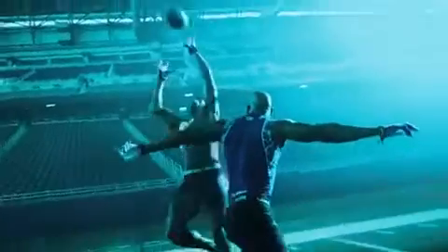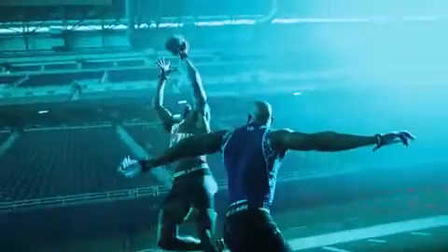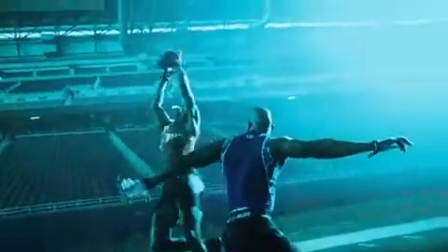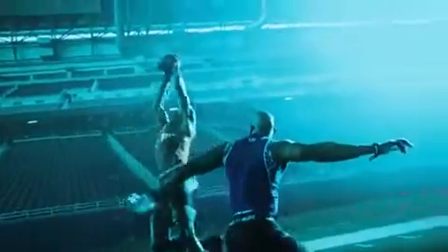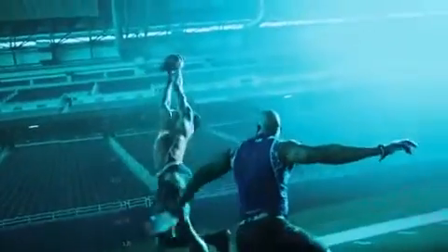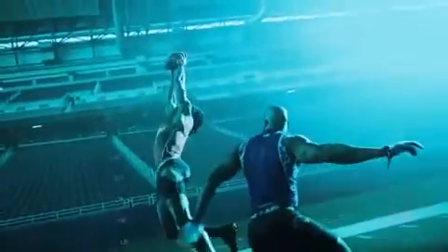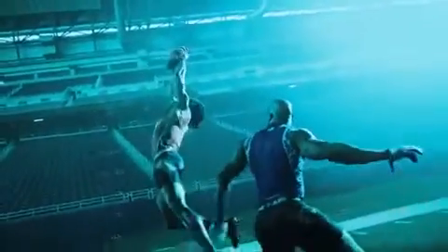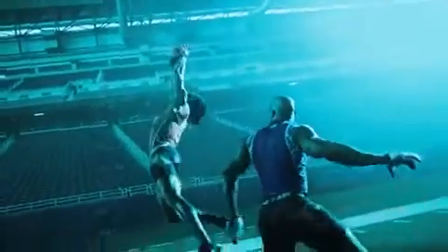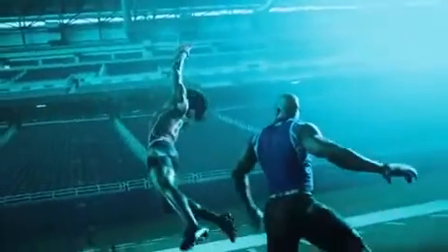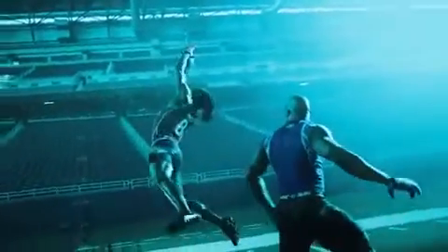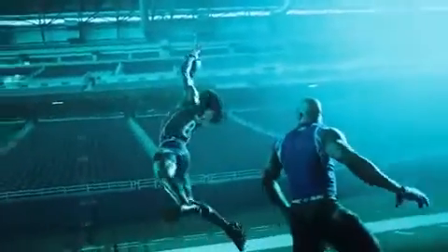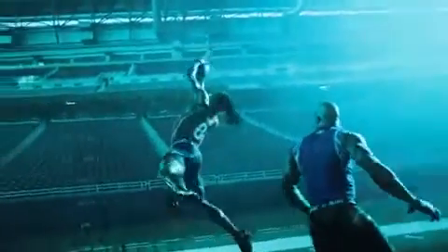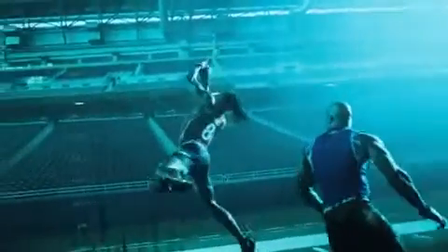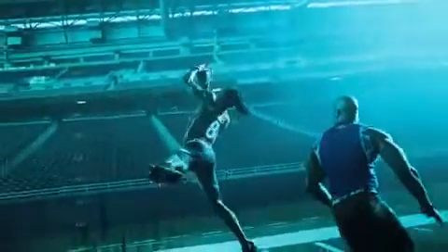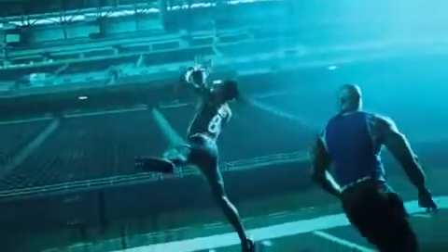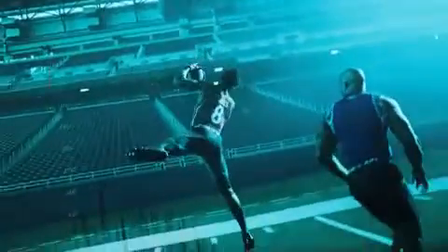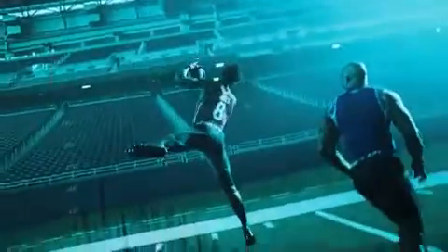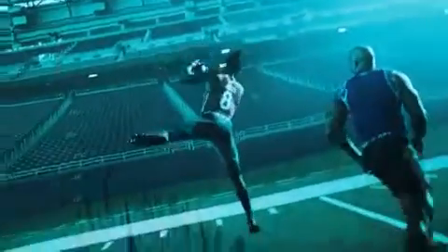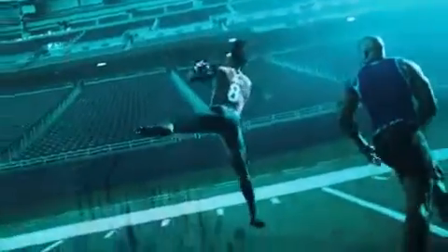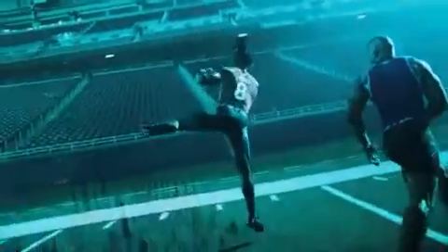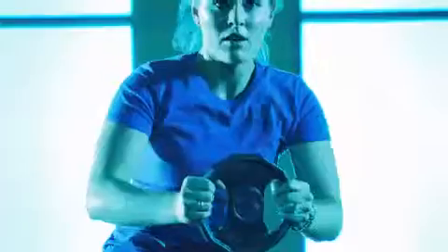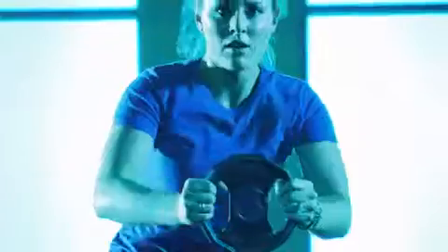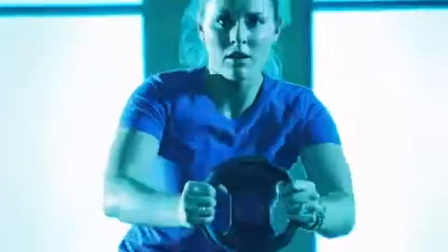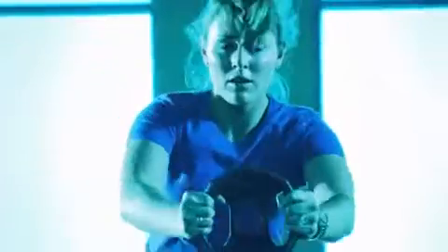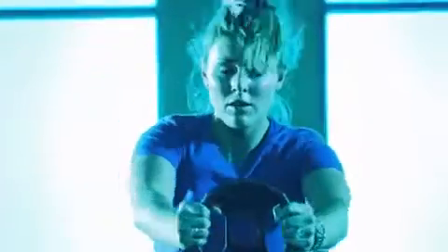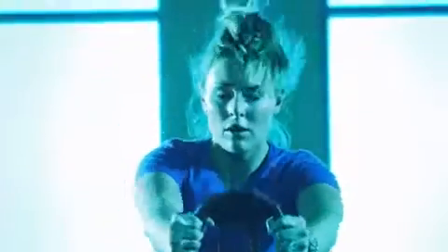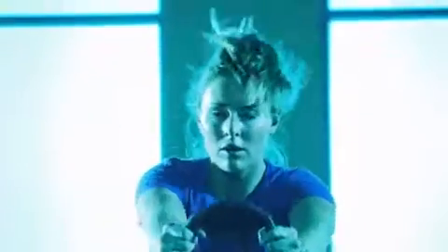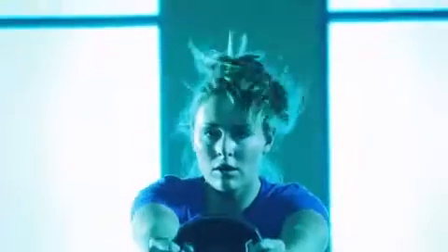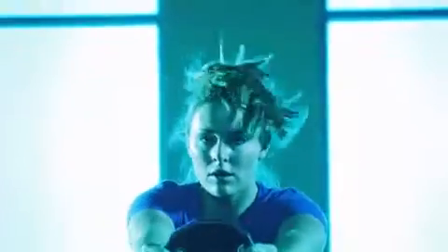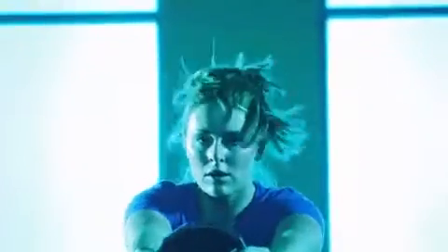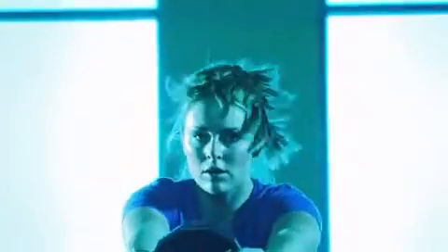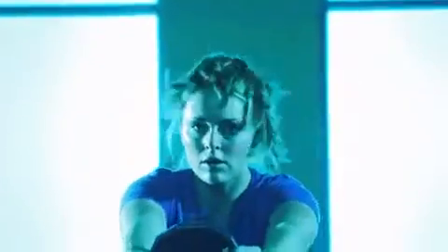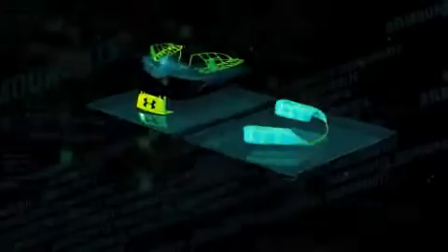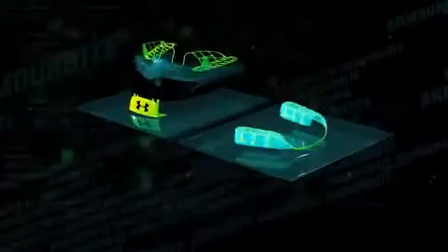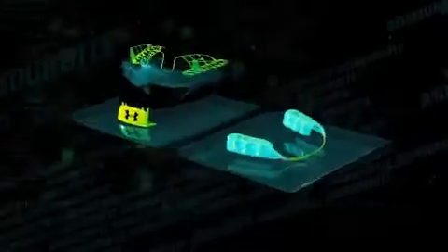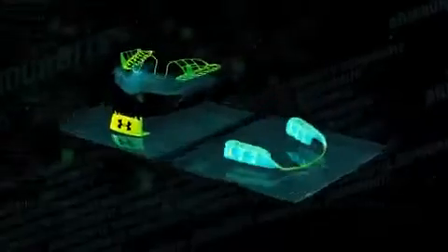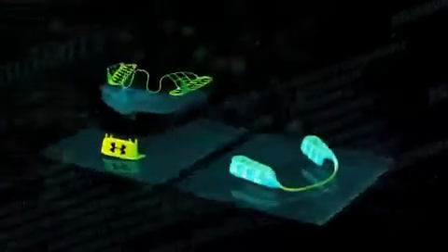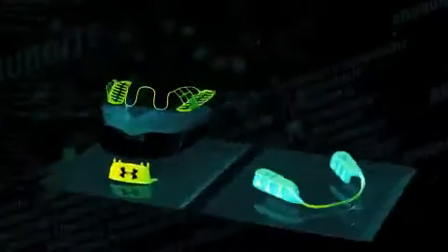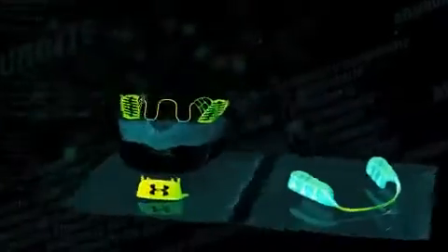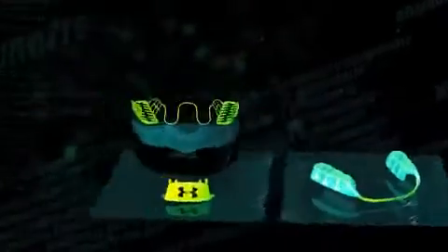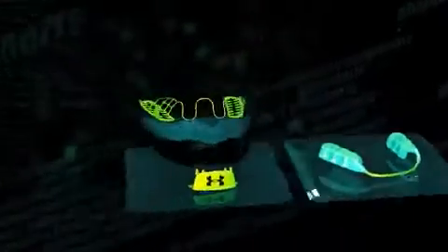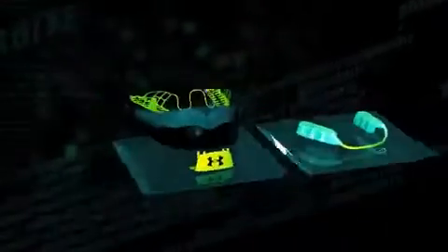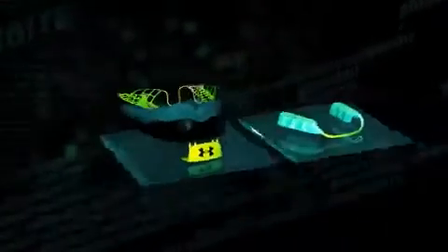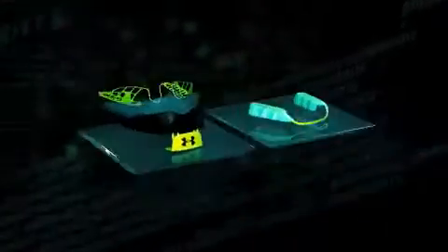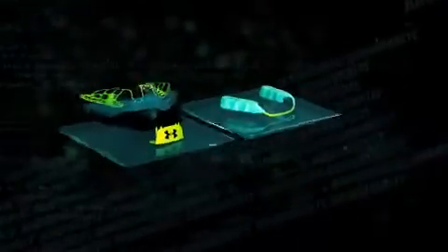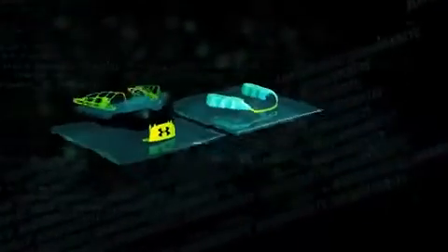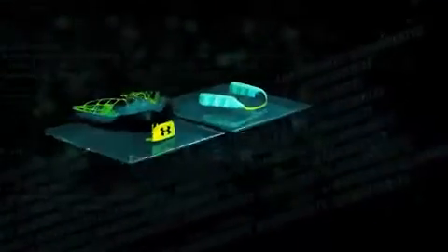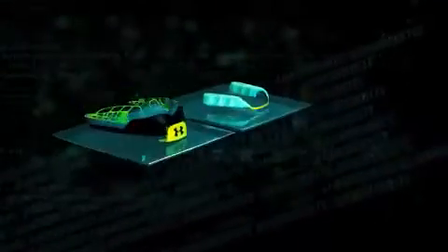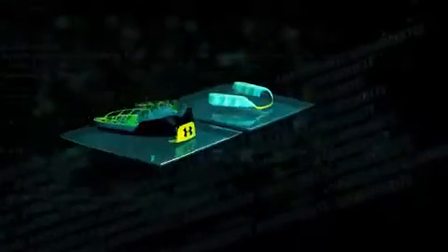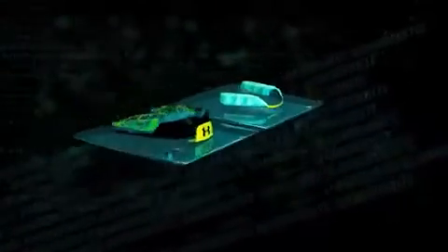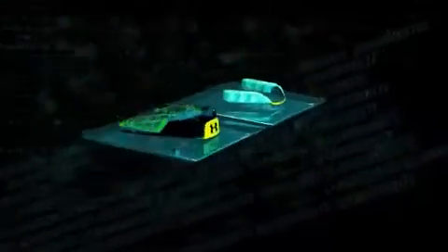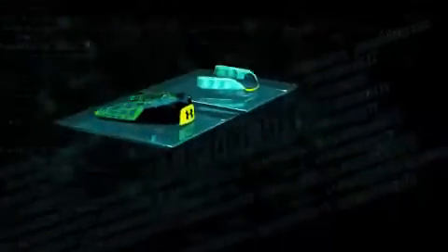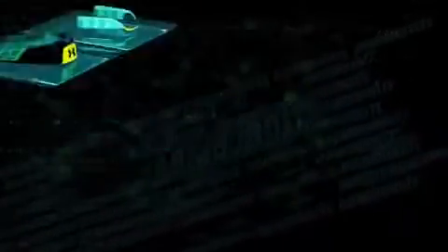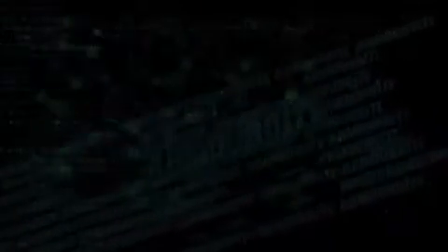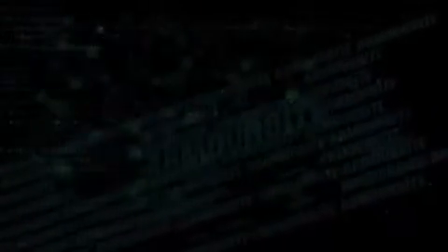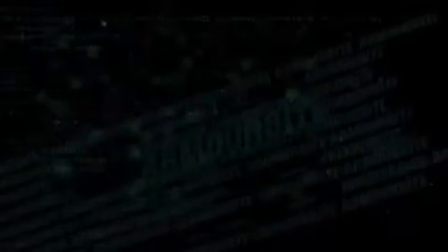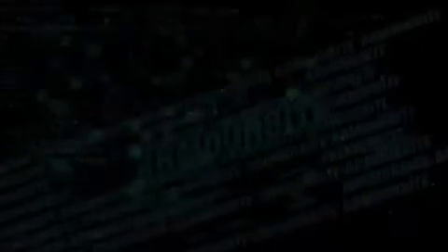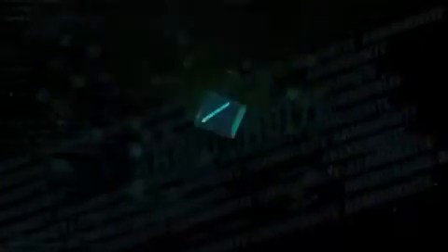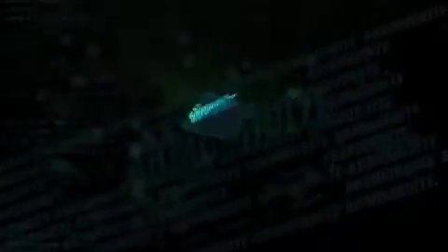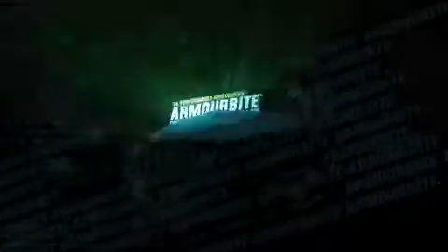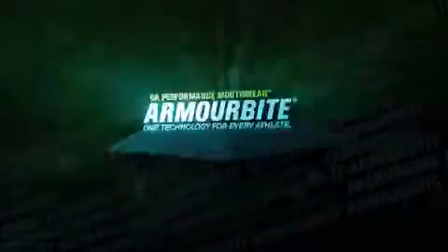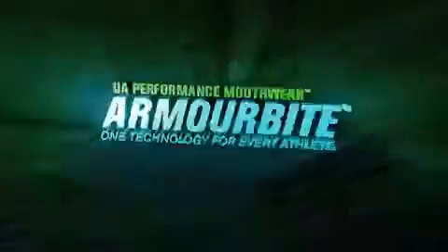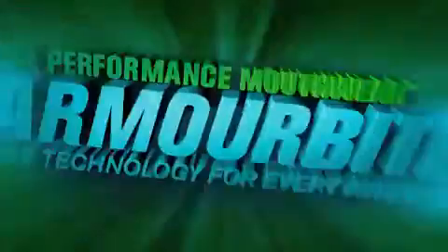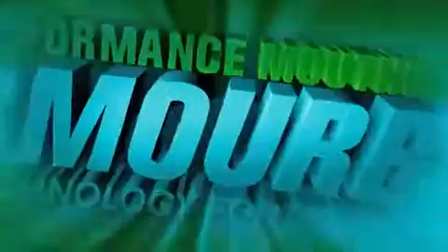So whatever your sport — from full contact to non-contact — pick your Armor Bite product and unleash a better athlete.